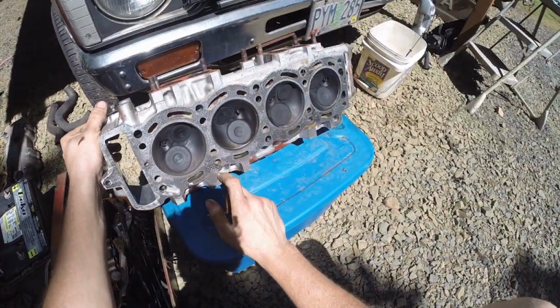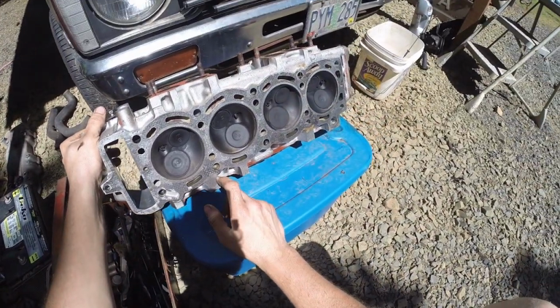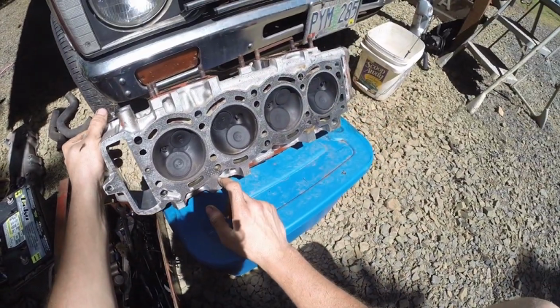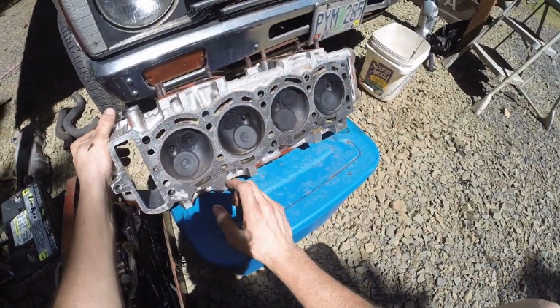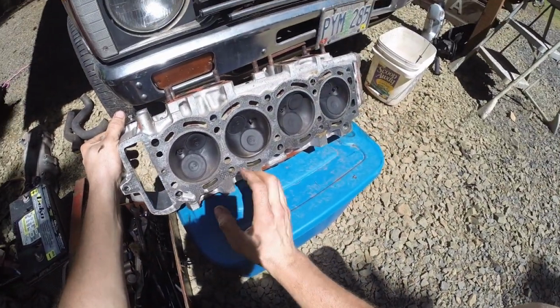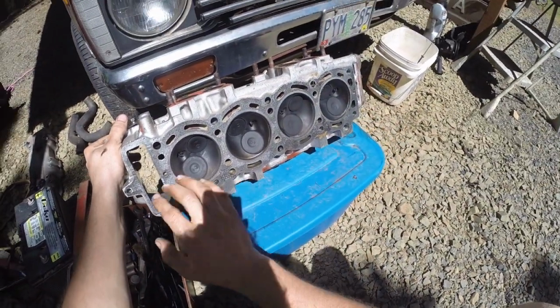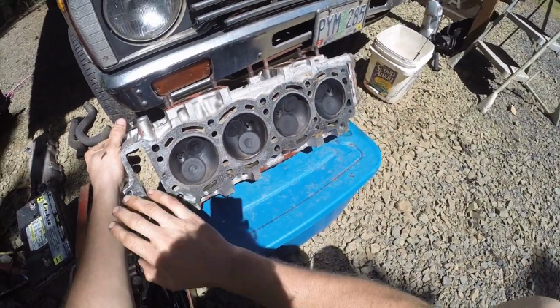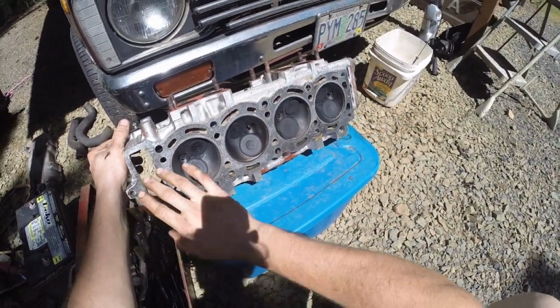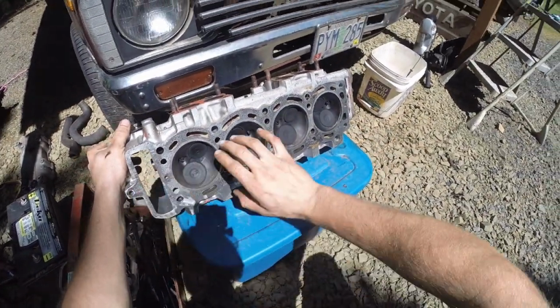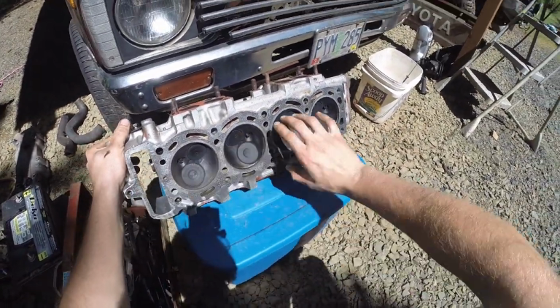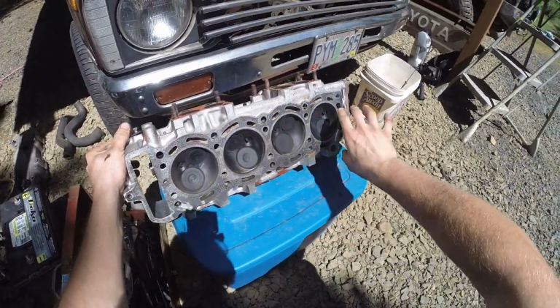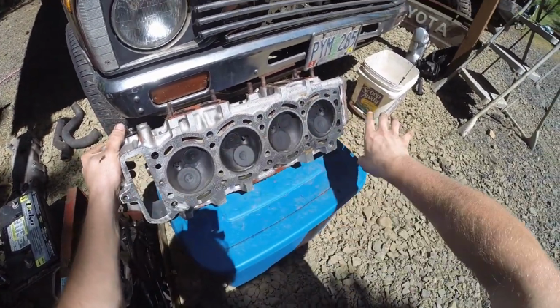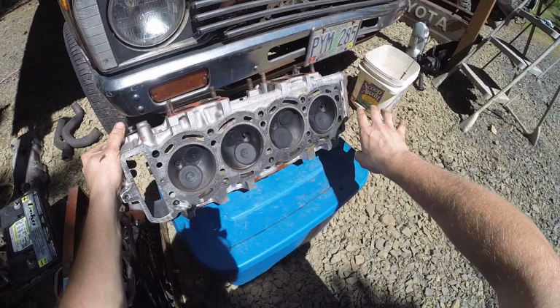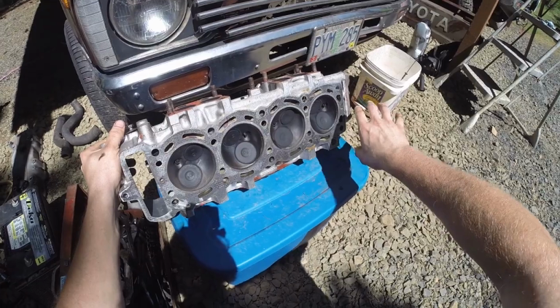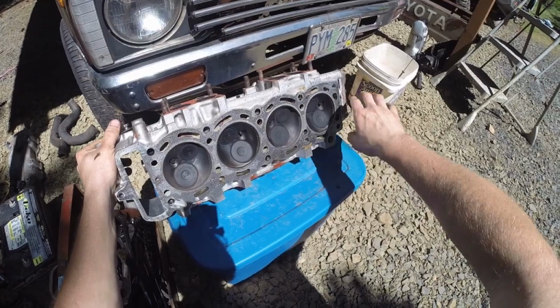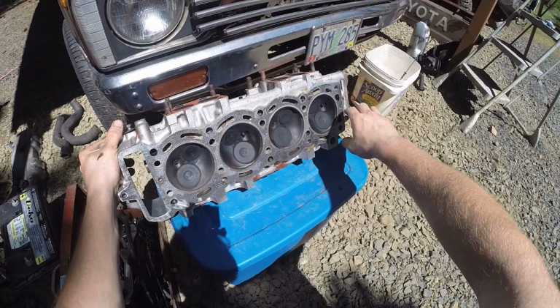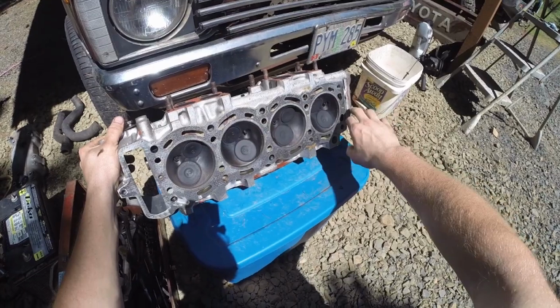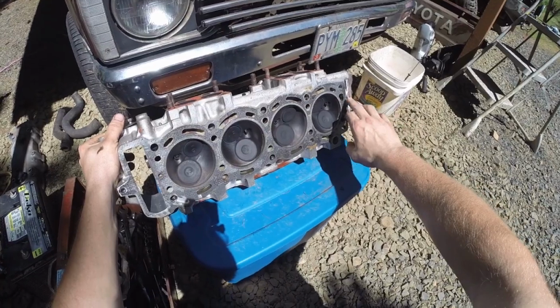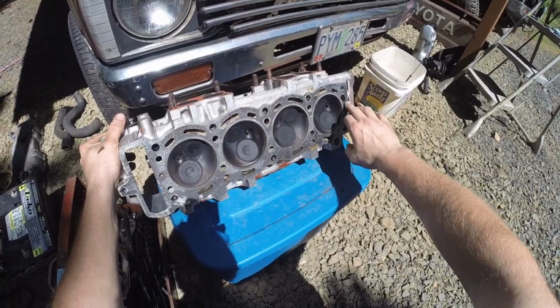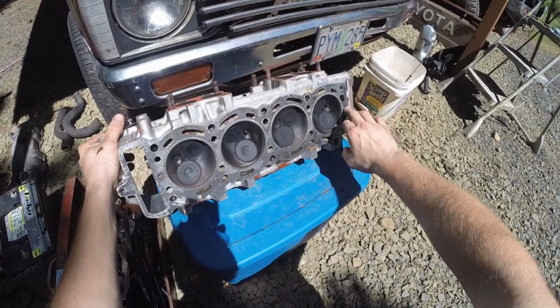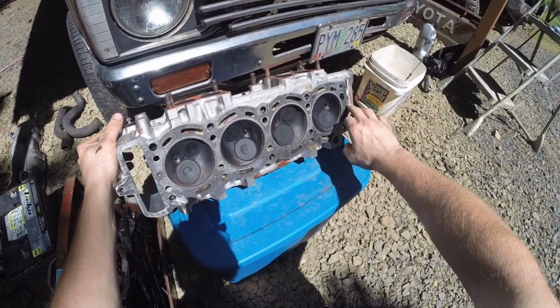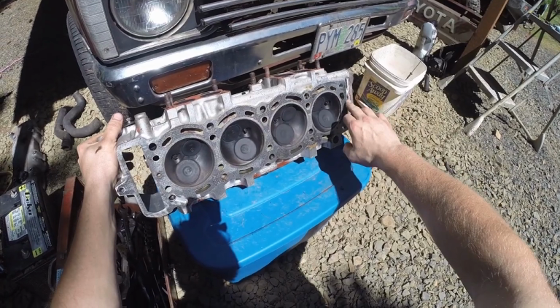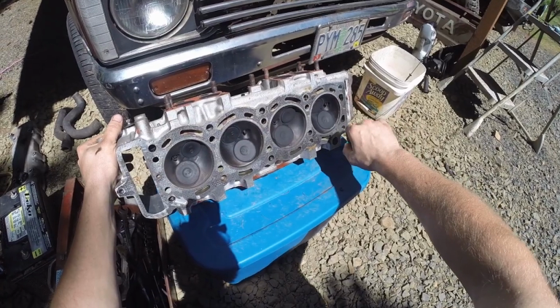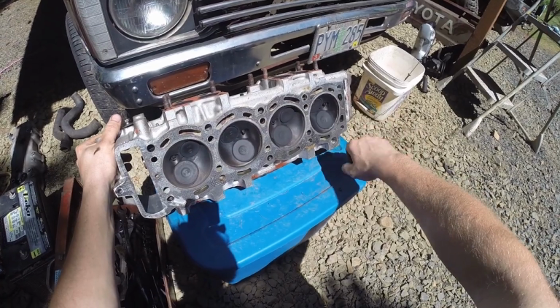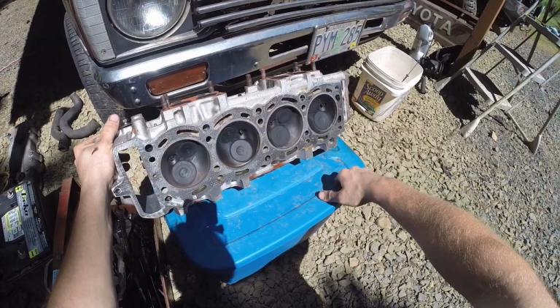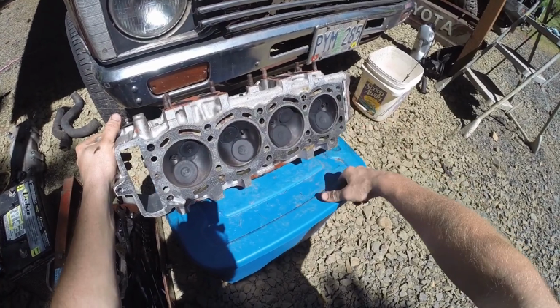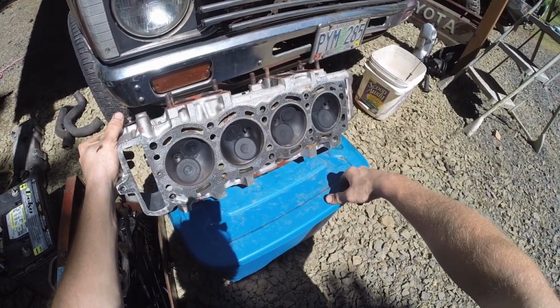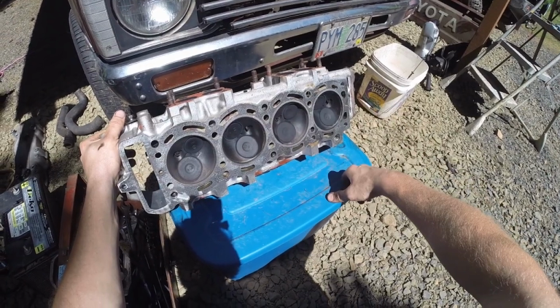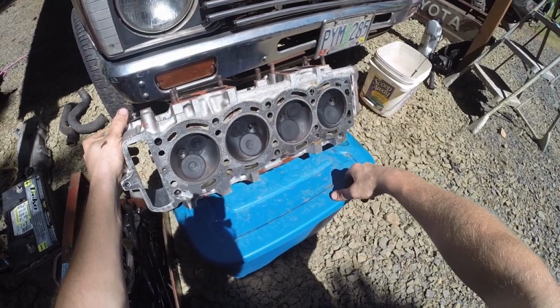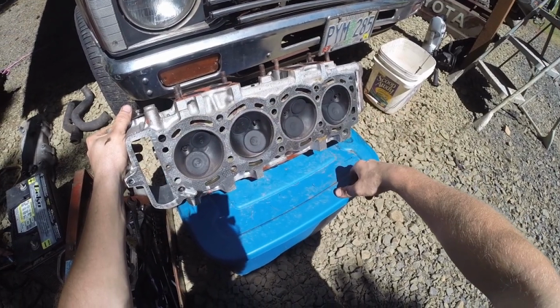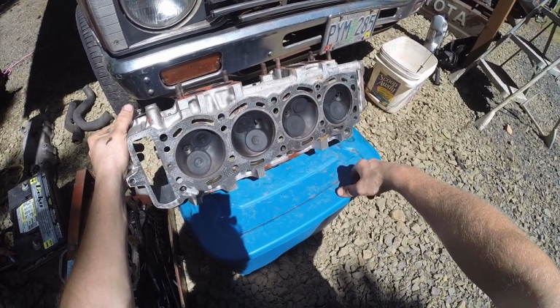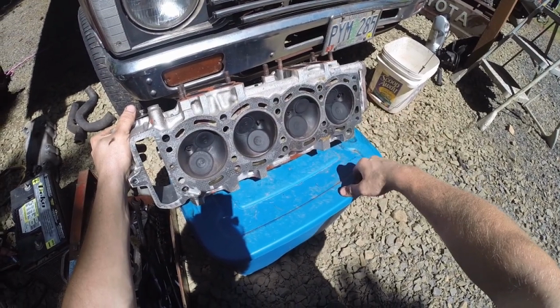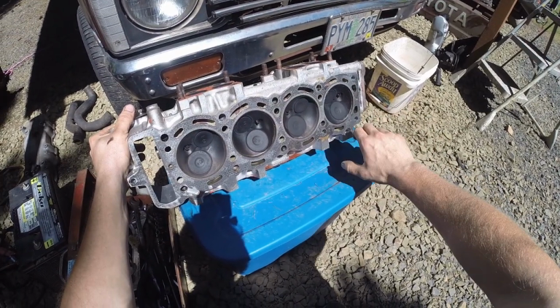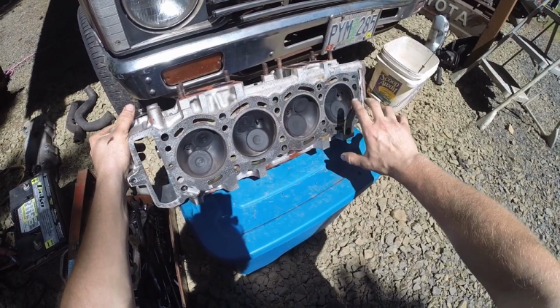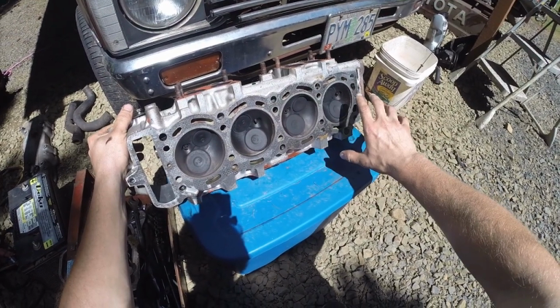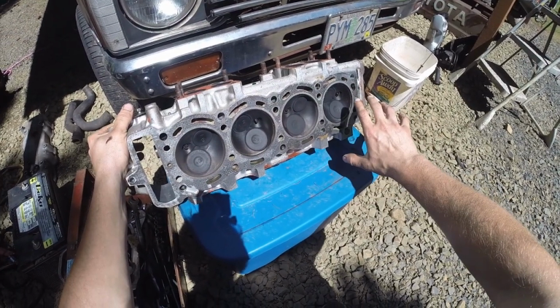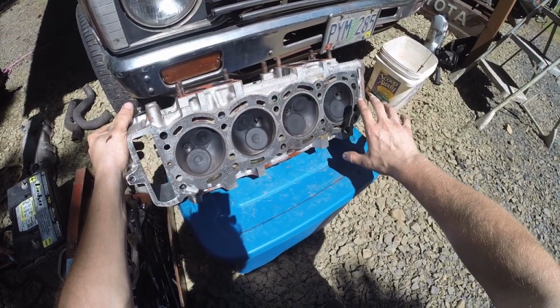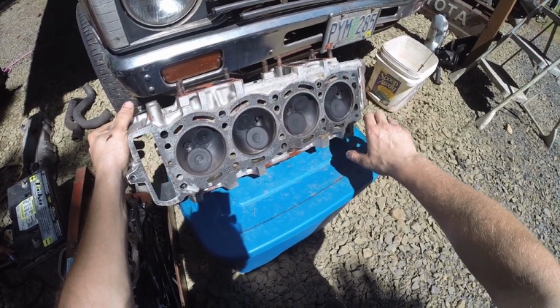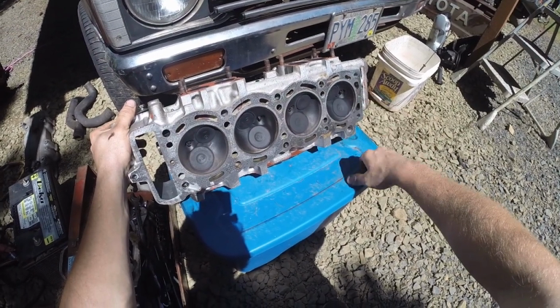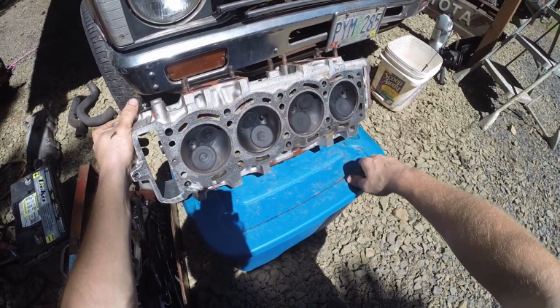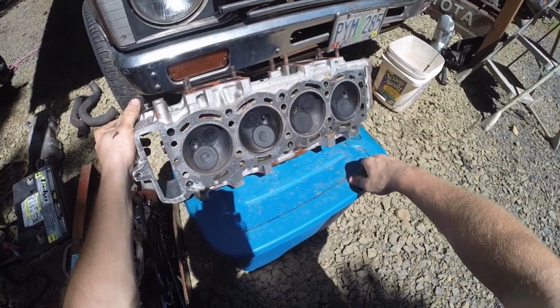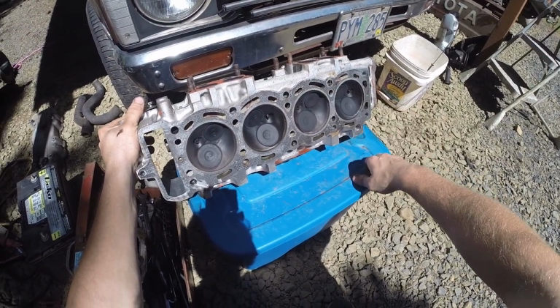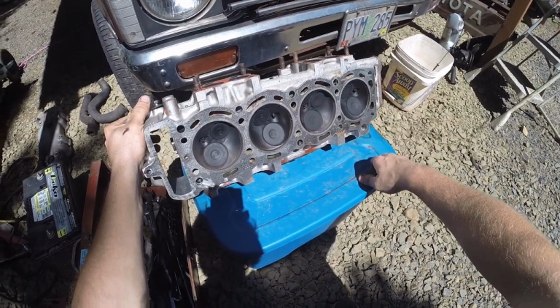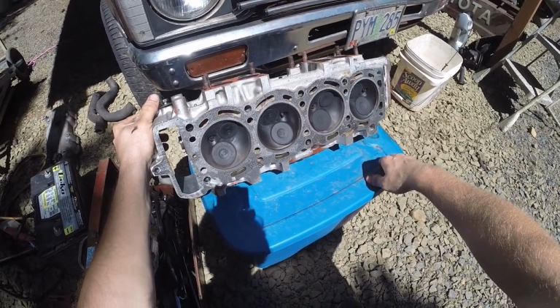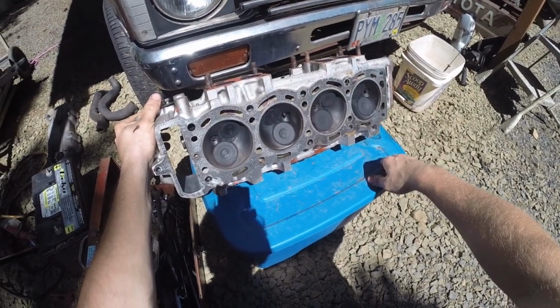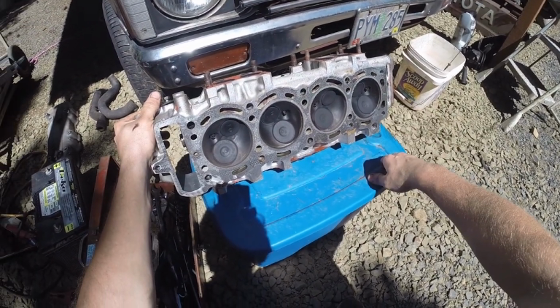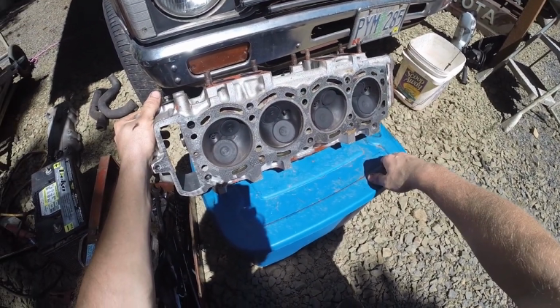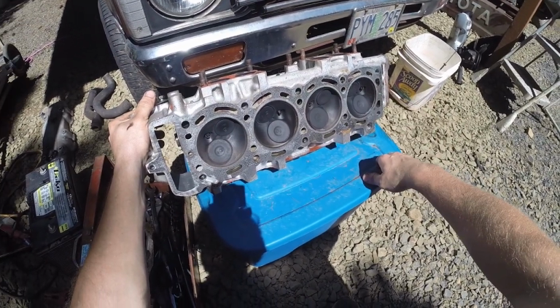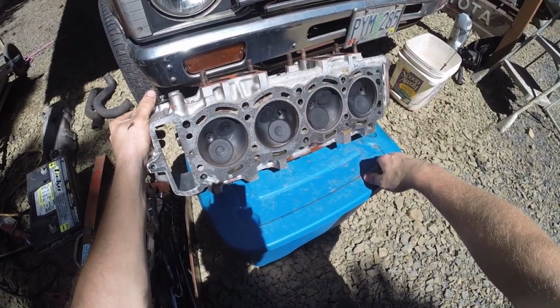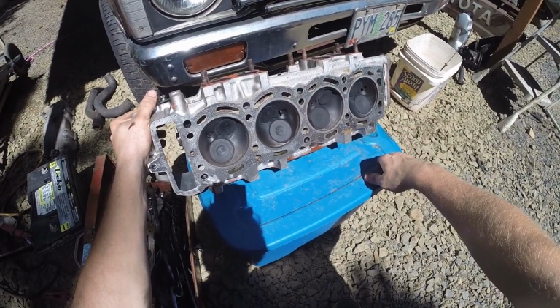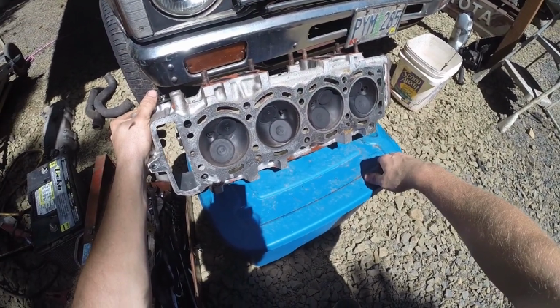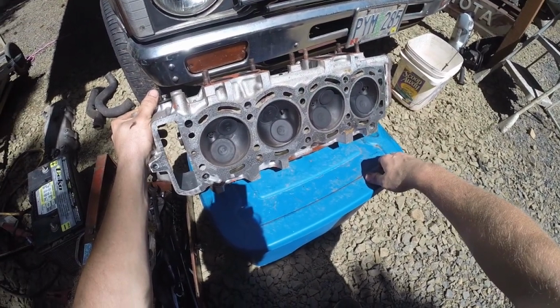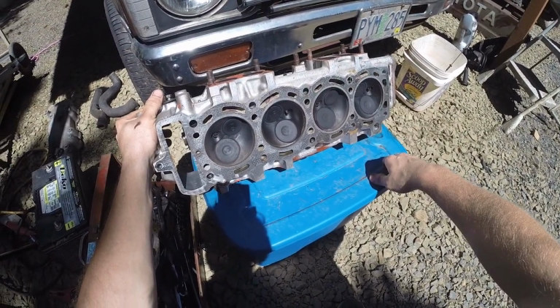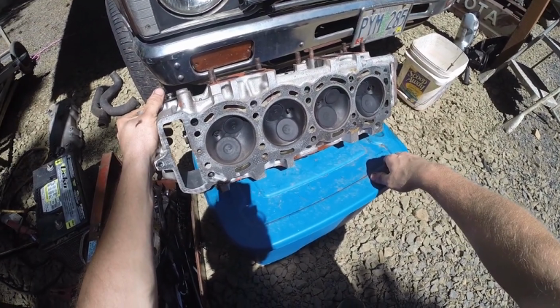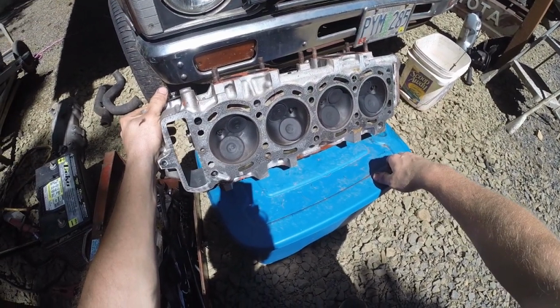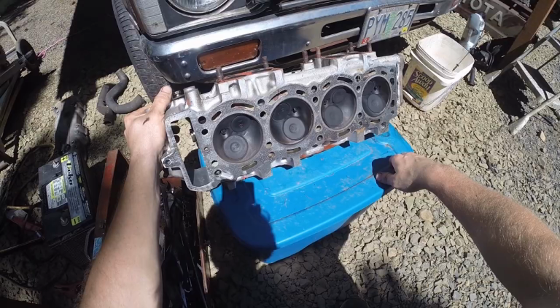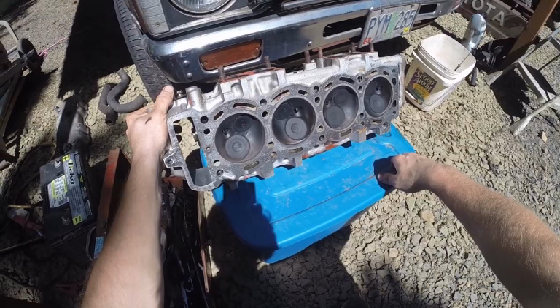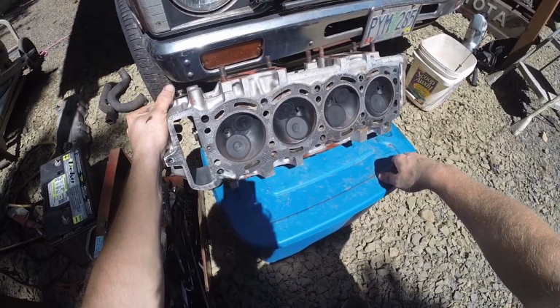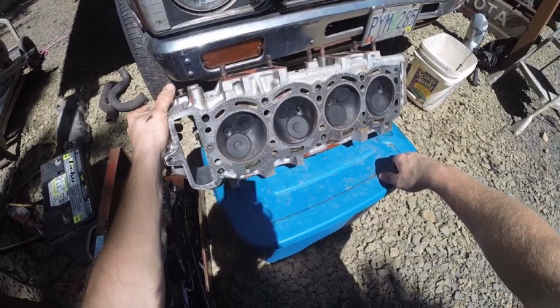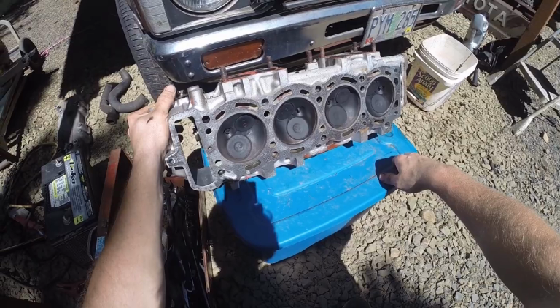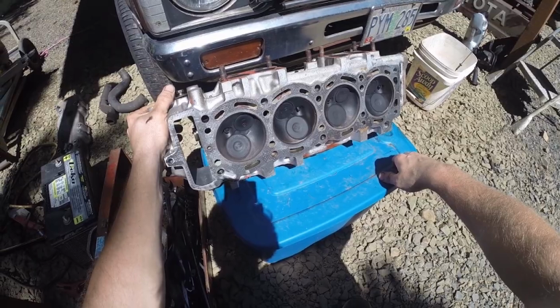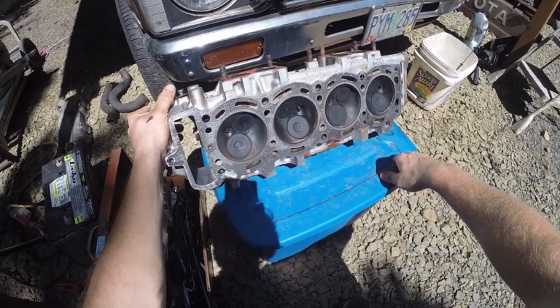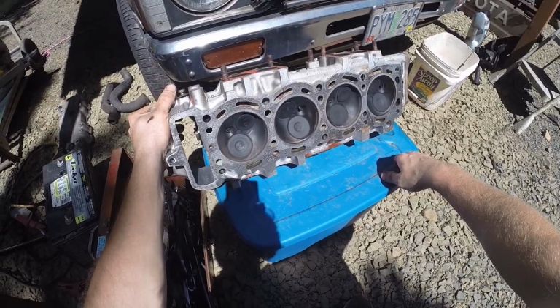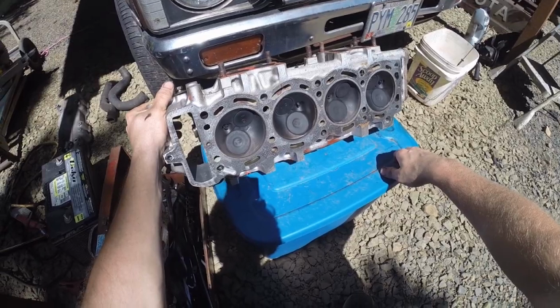So I'm going to clean that up, scrape it, and put a flat edge against it to see if I need to get this thing flattened or not.